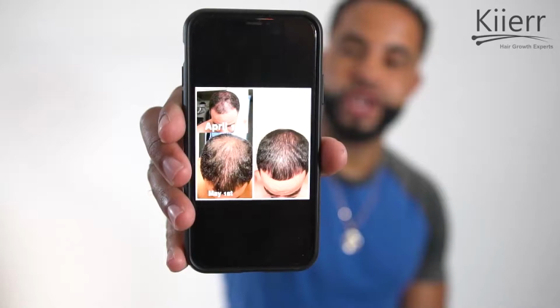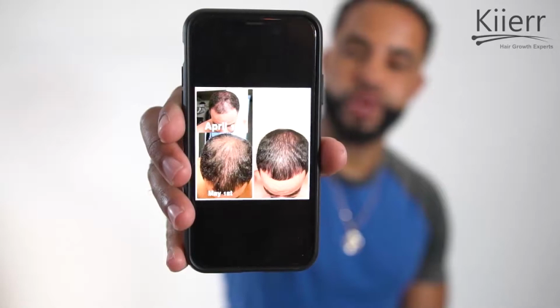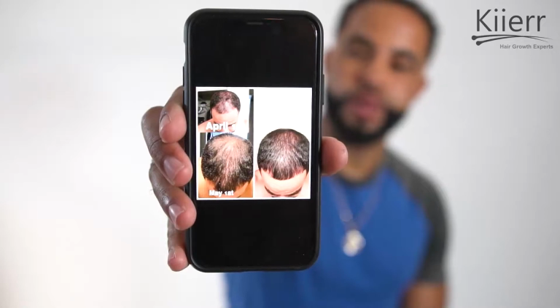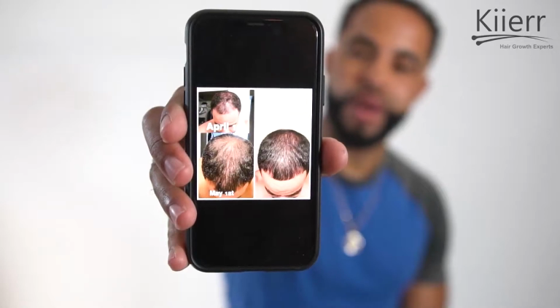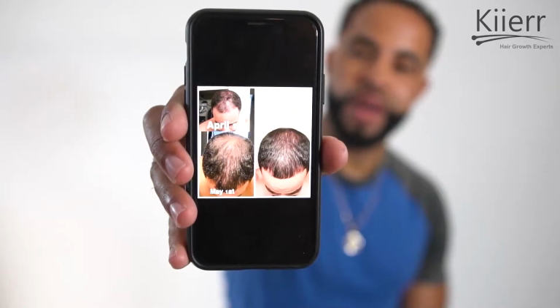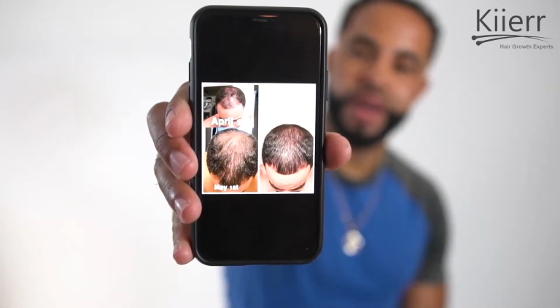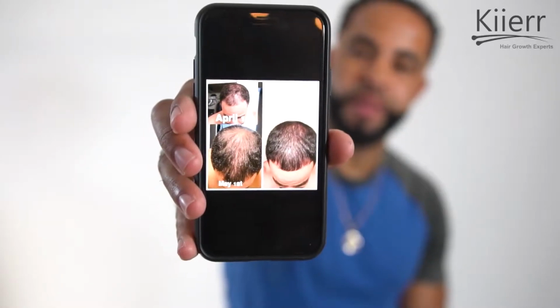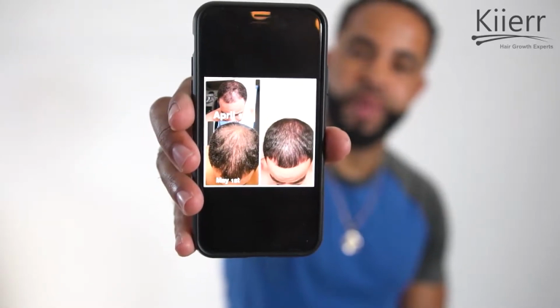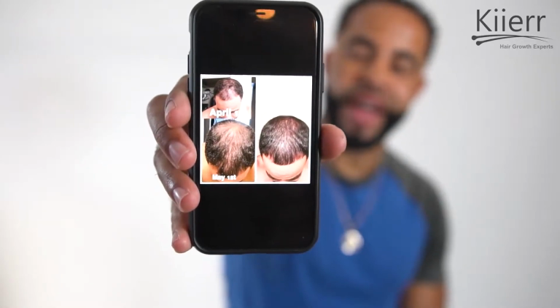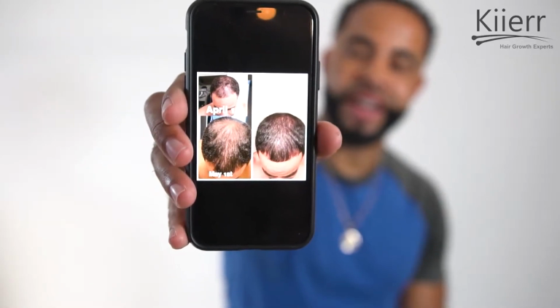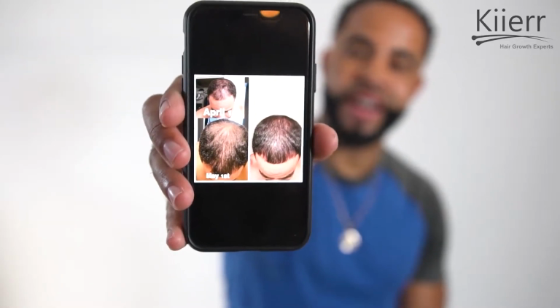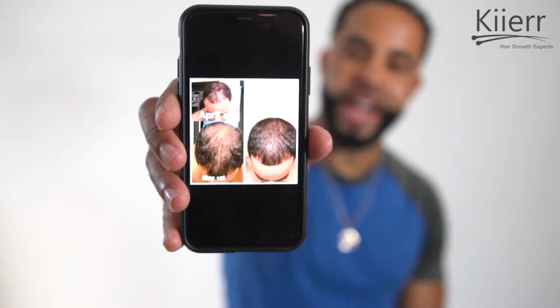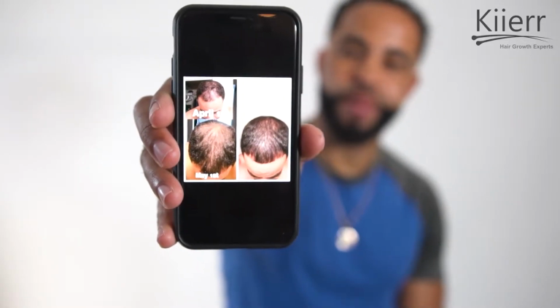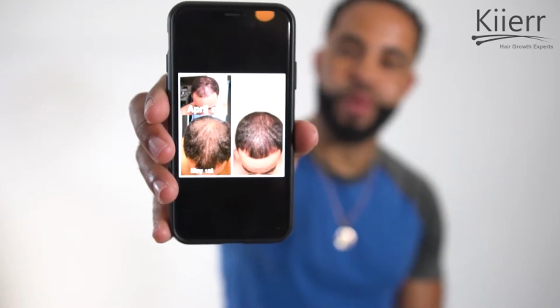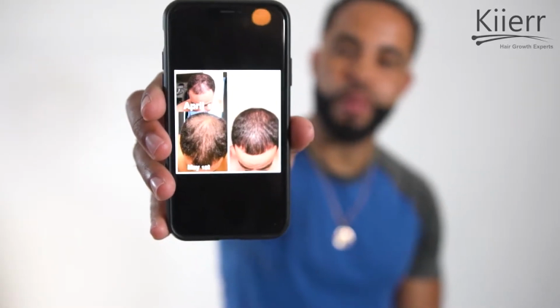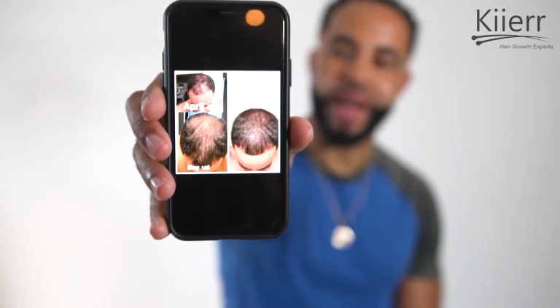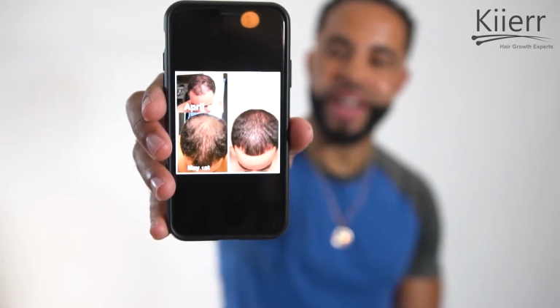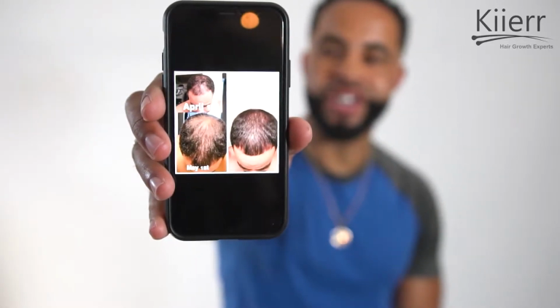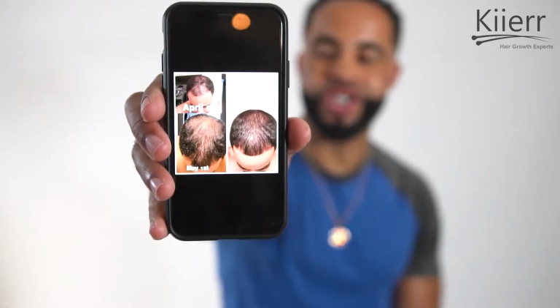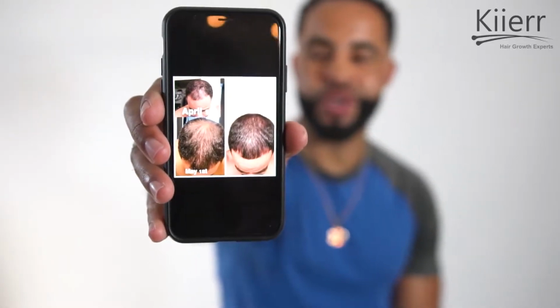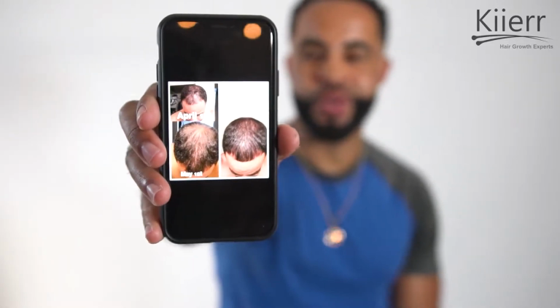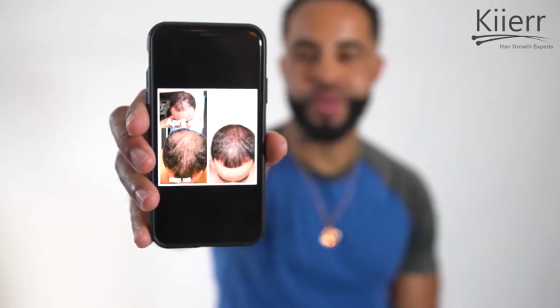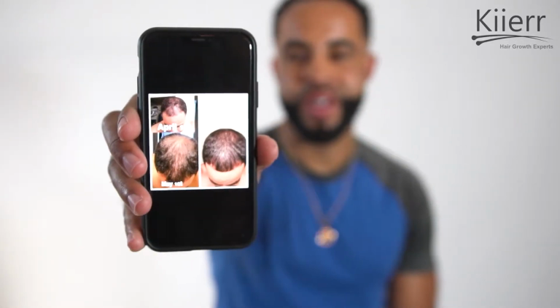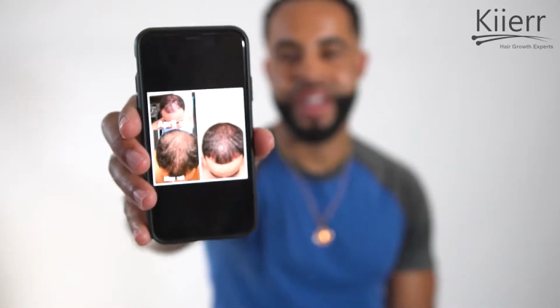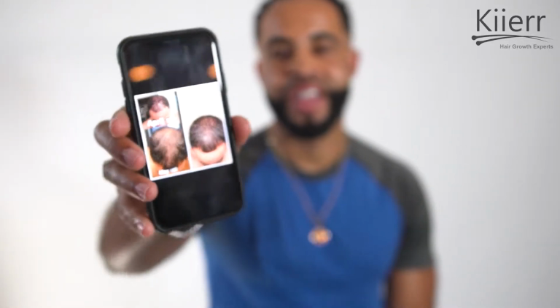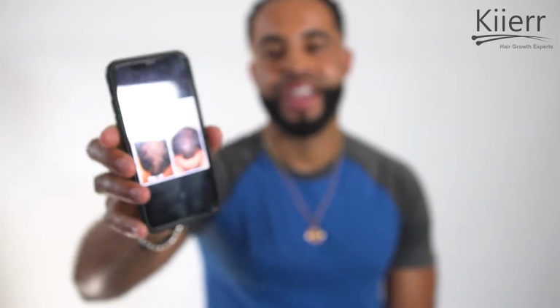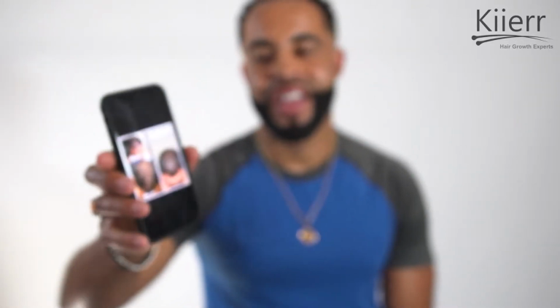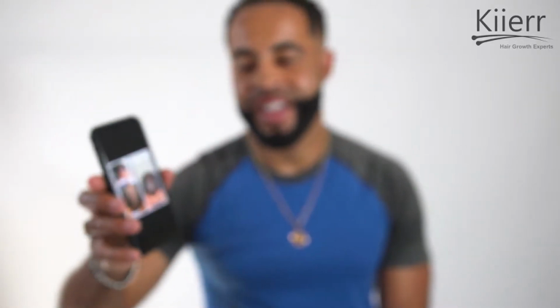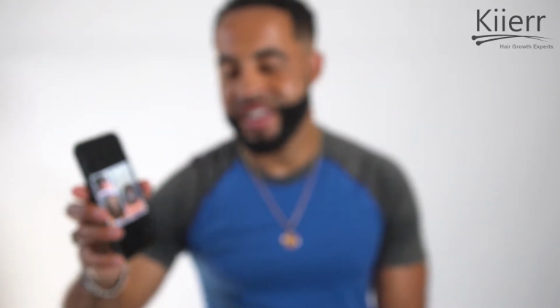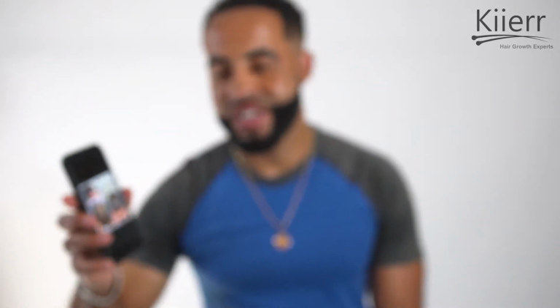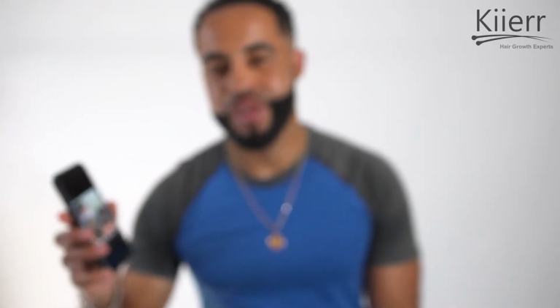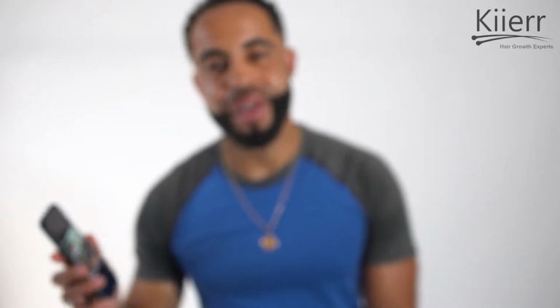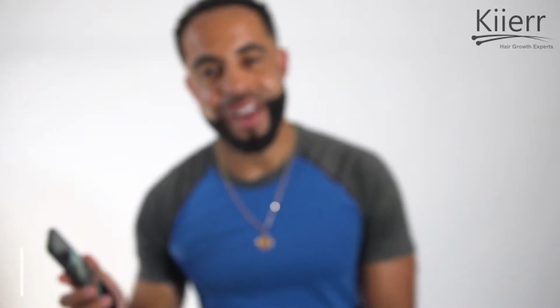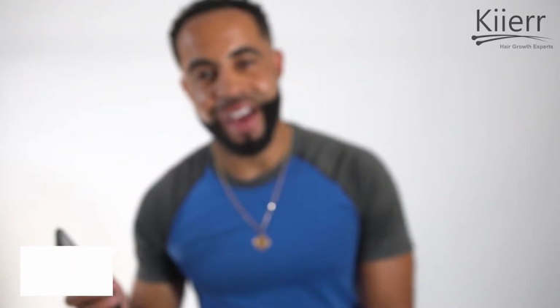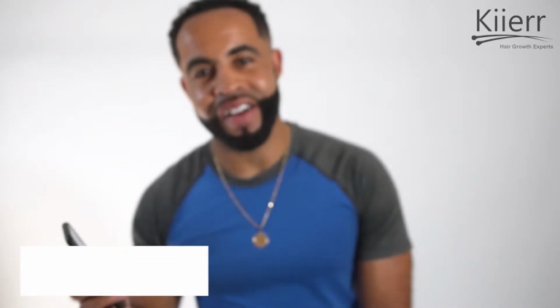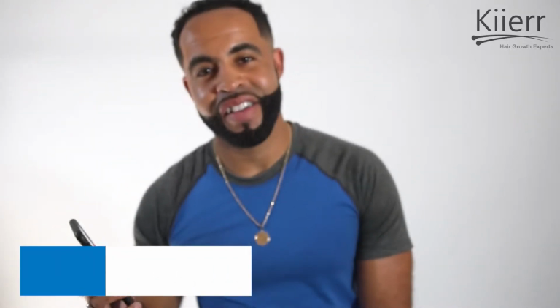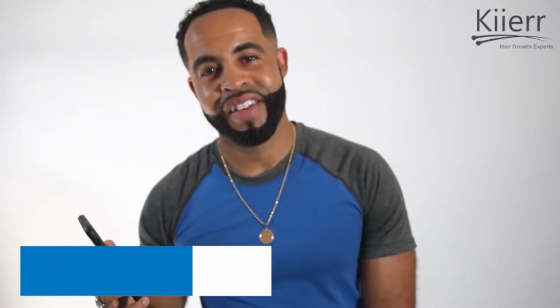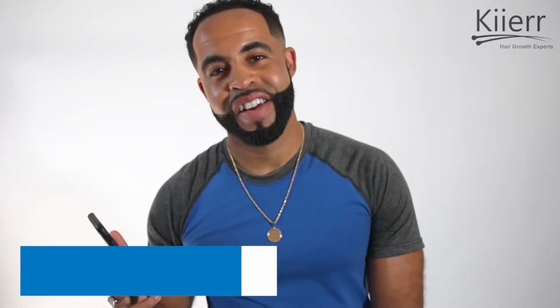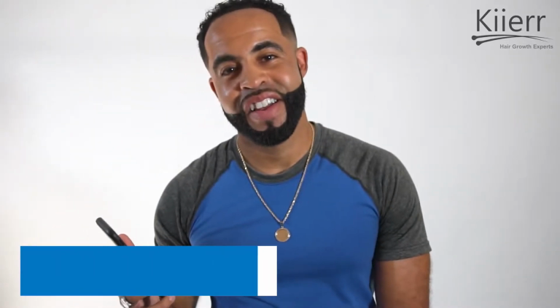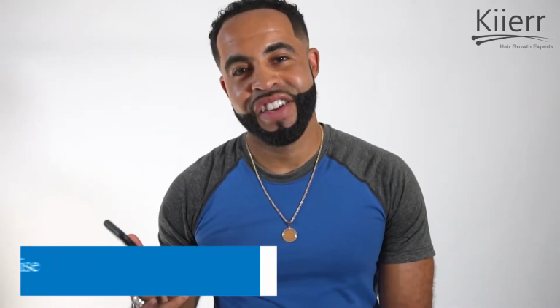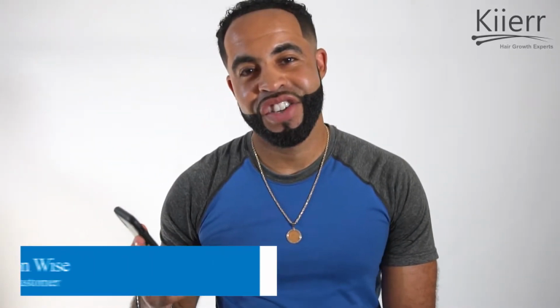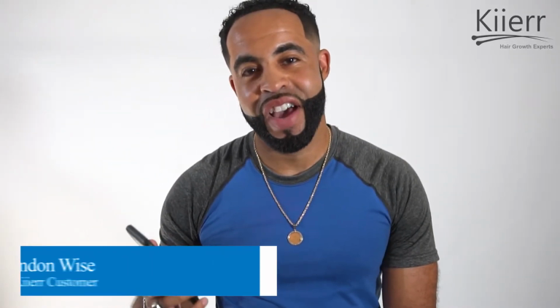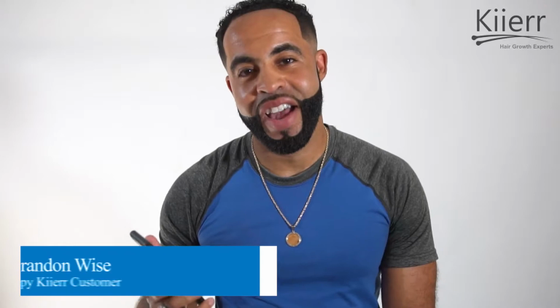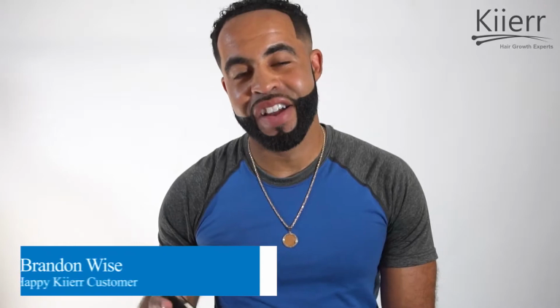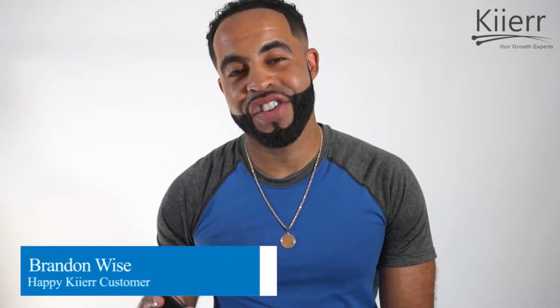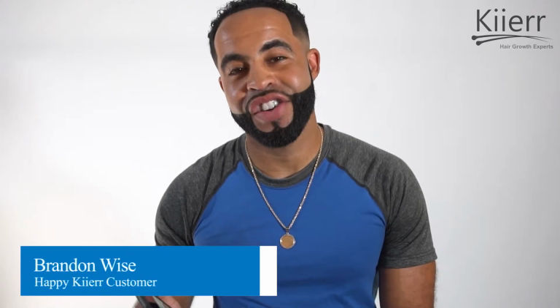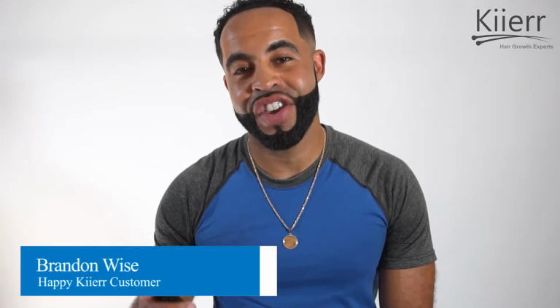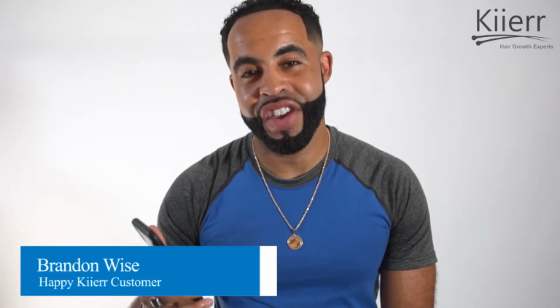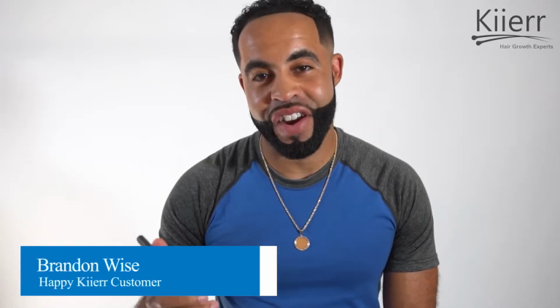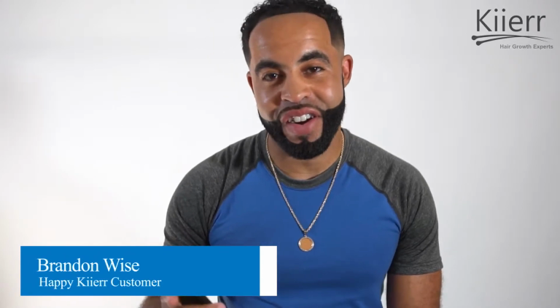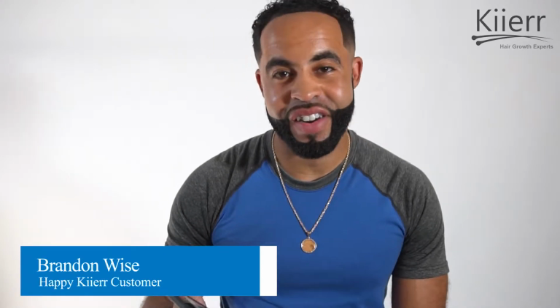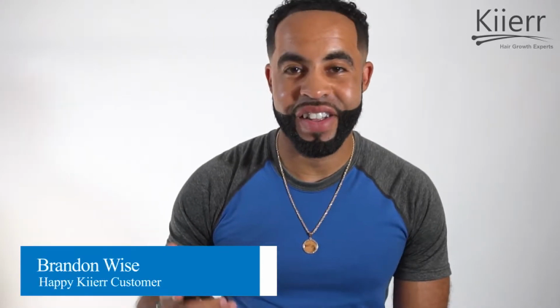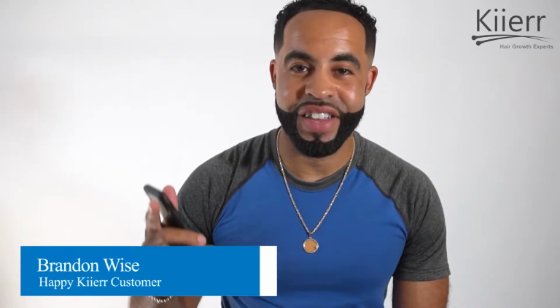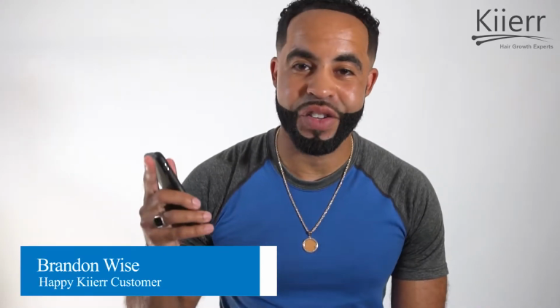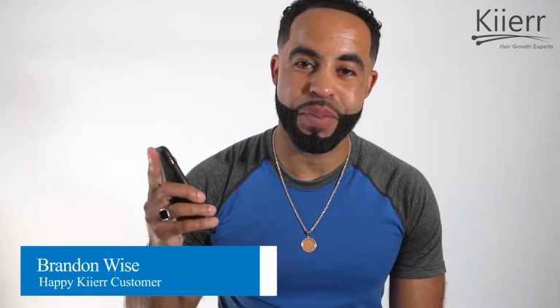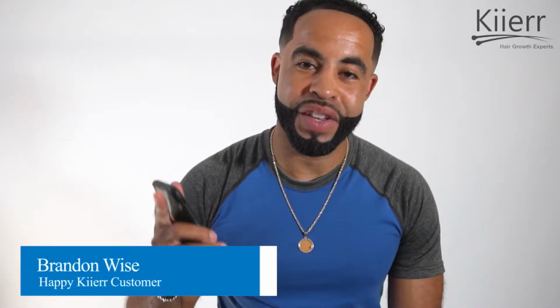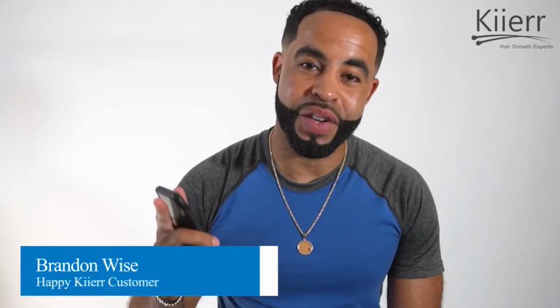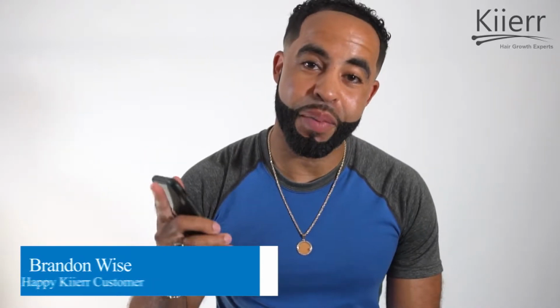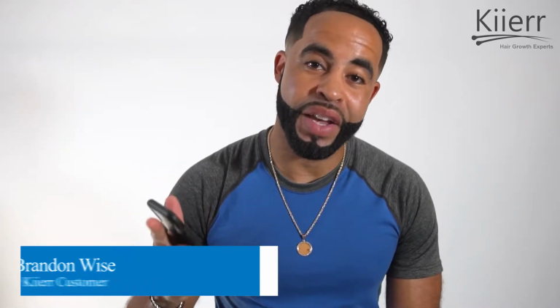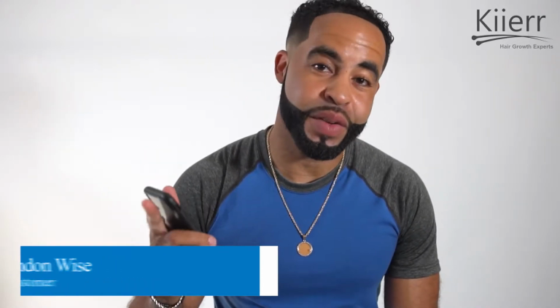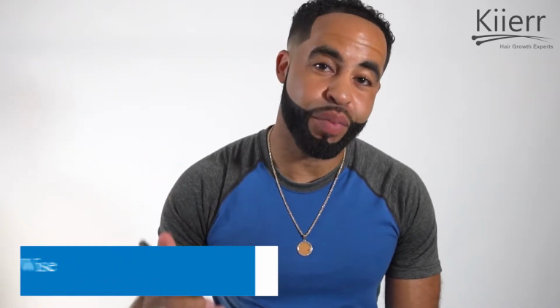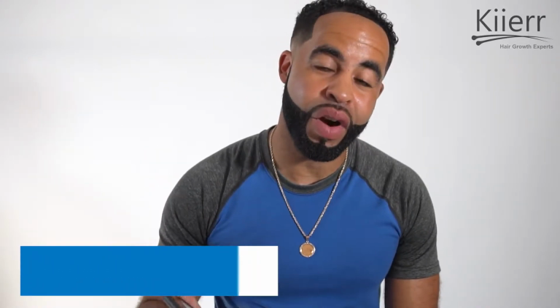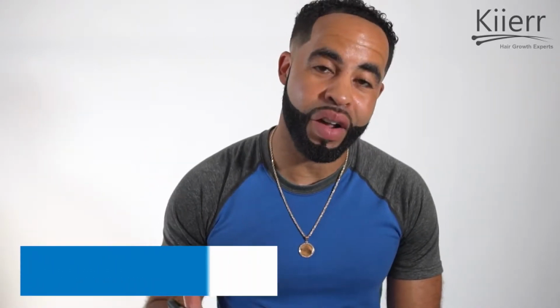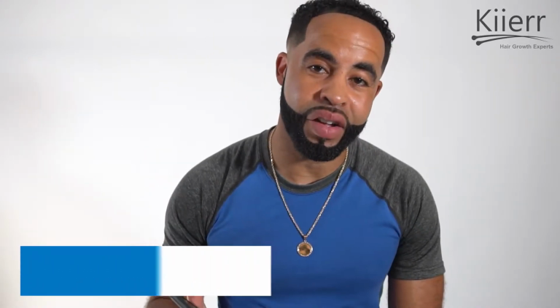This was me back in April, May and June, and this is me now. Shout out to Kierre — it's an amazing product.